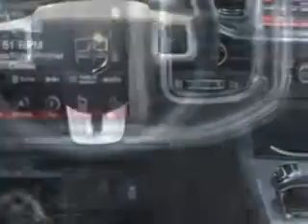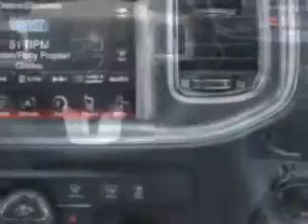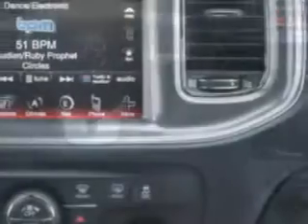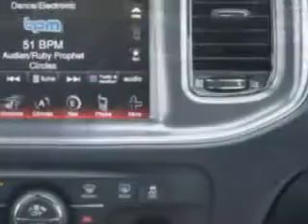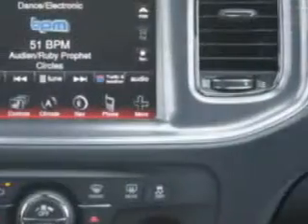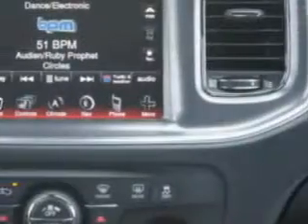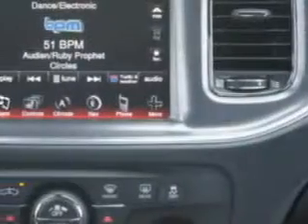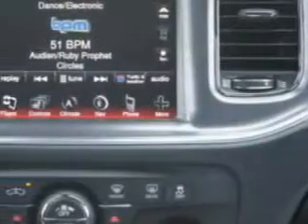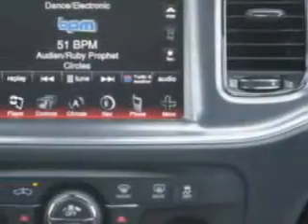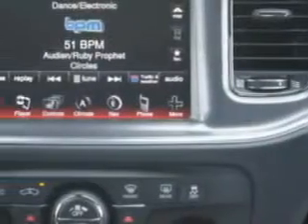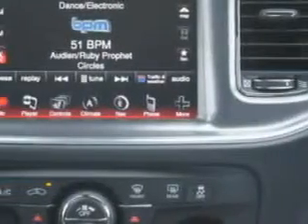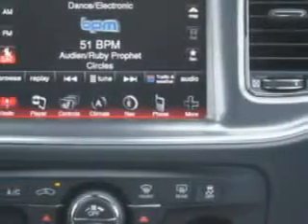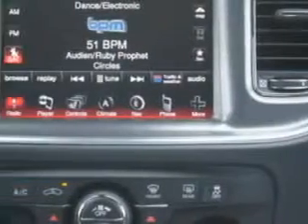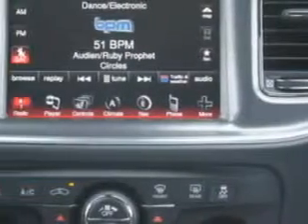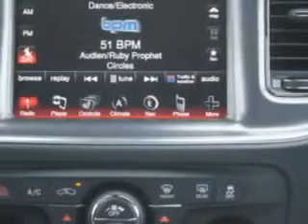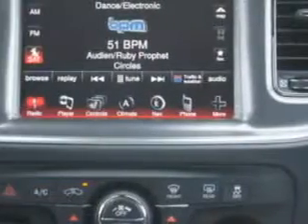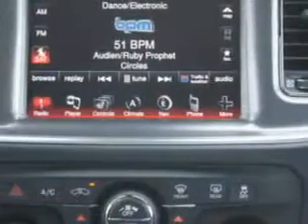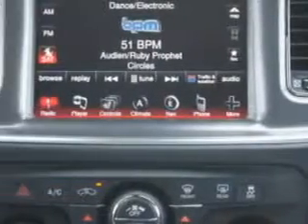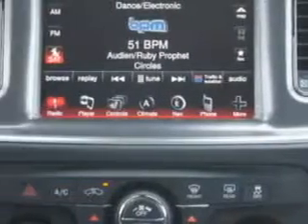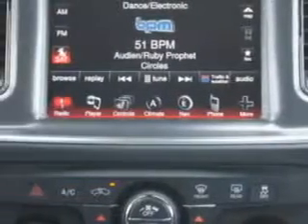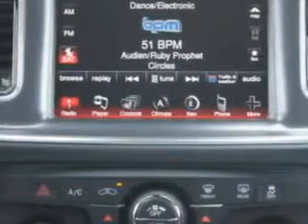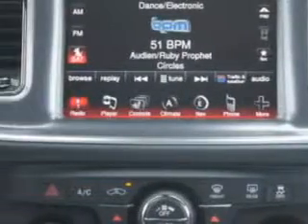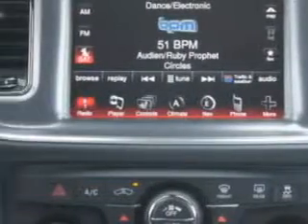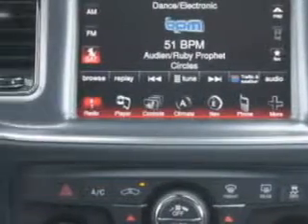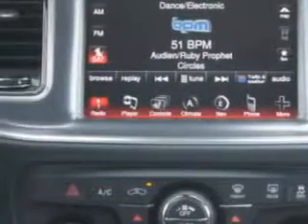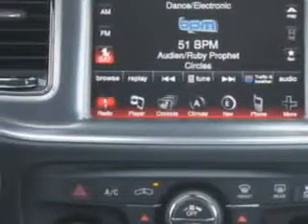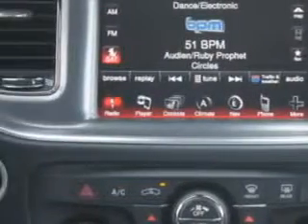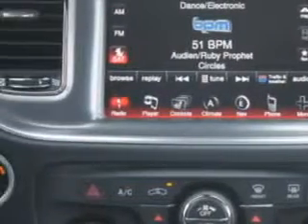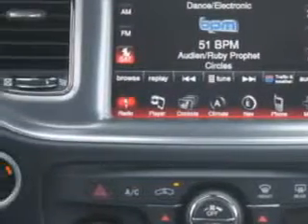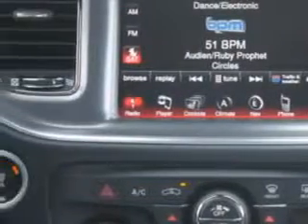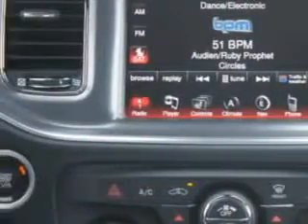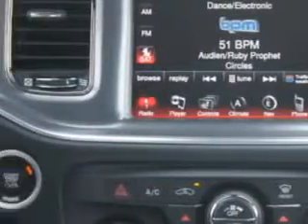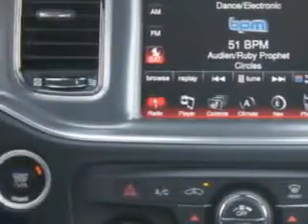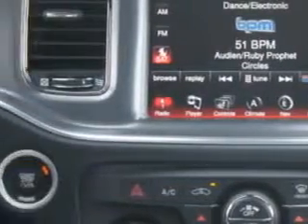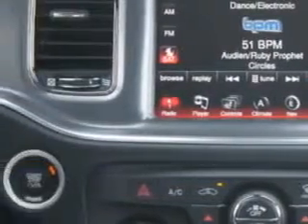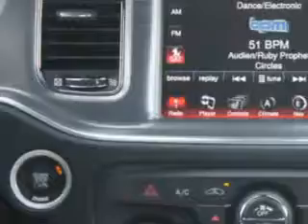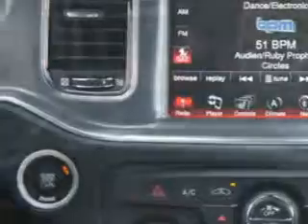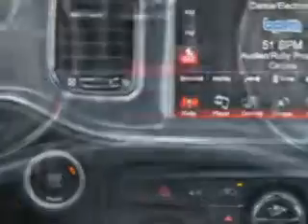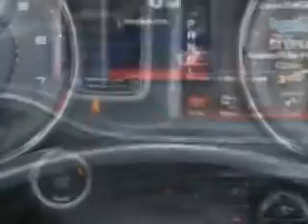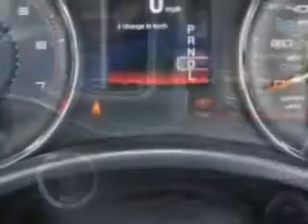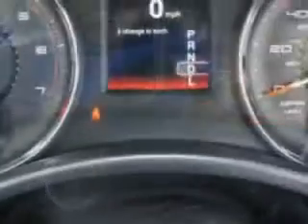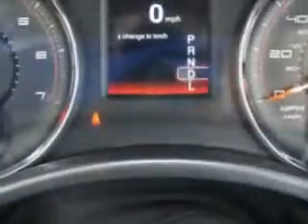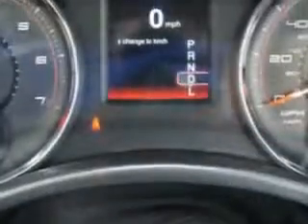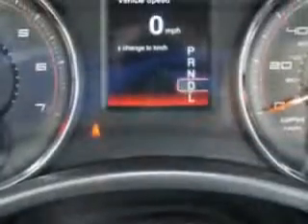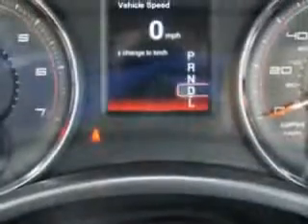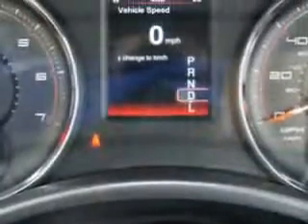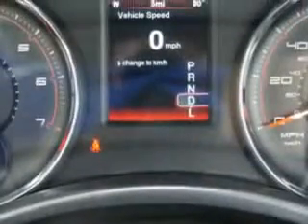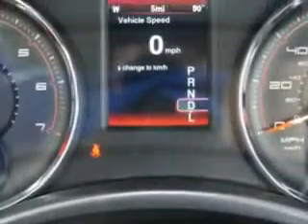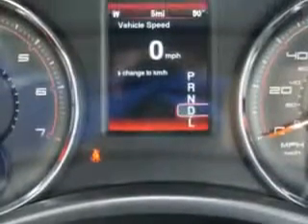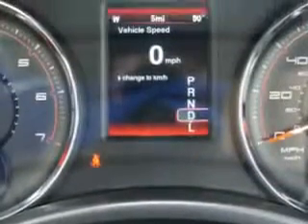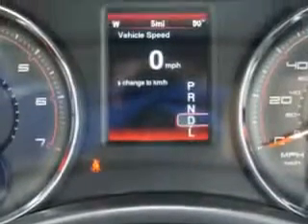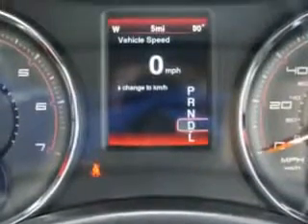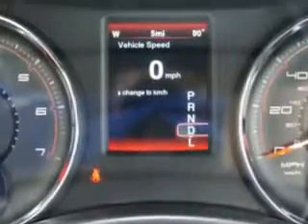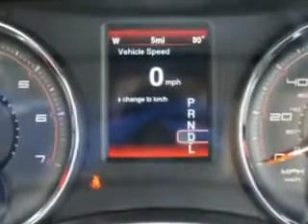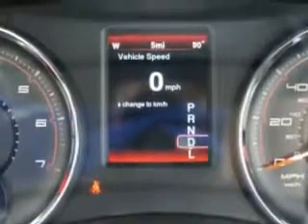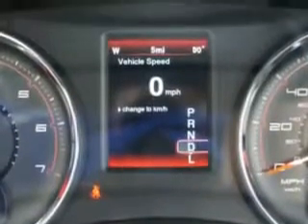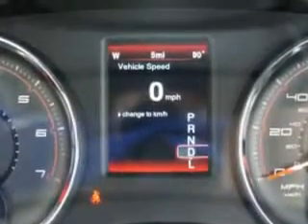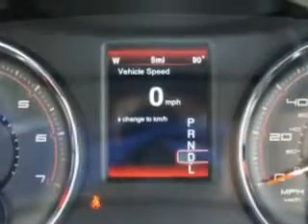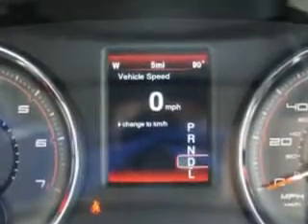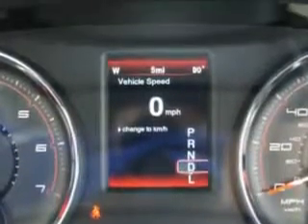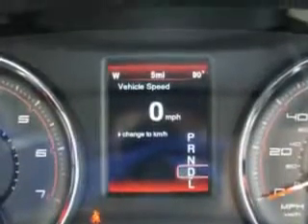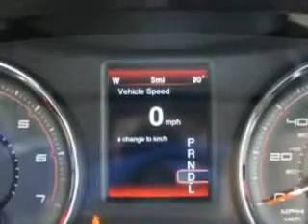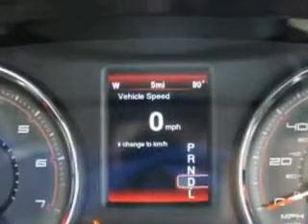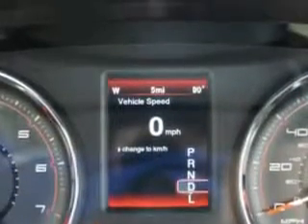Enjoy the drive and have peace of mind in this 2014 Dodge Charger. See us at Riverside Autoplex of Muscogee today.